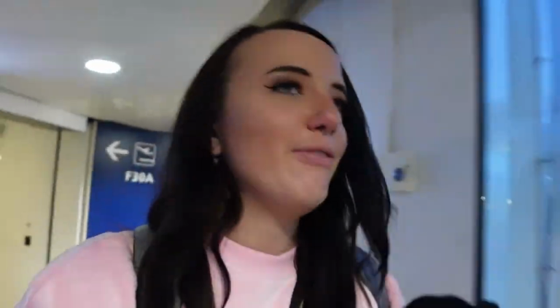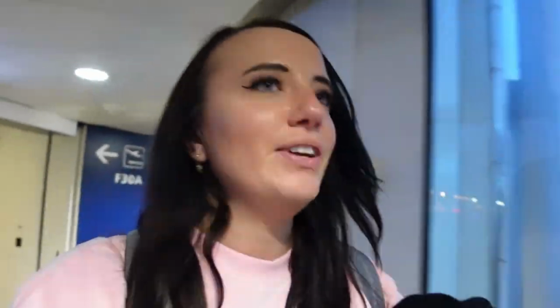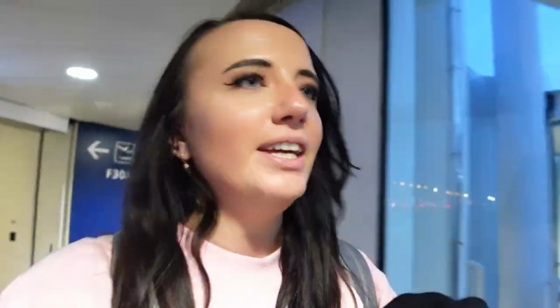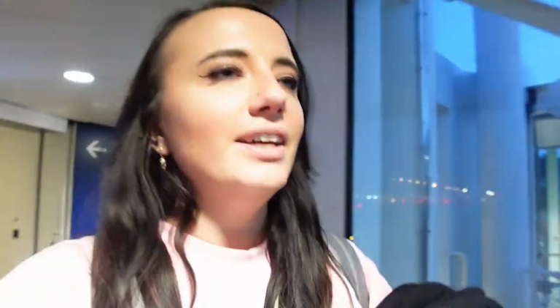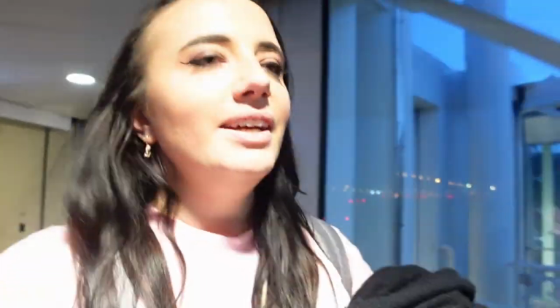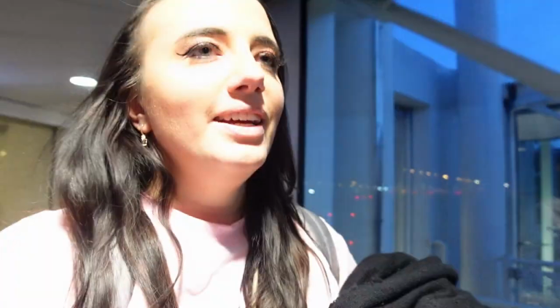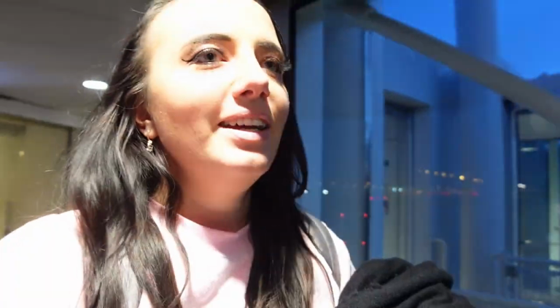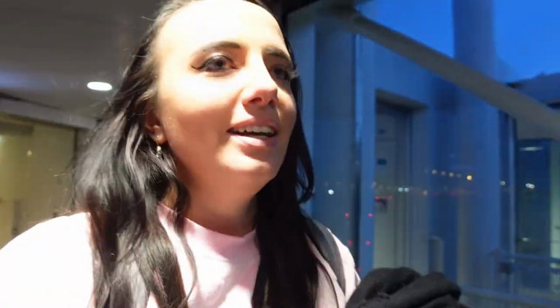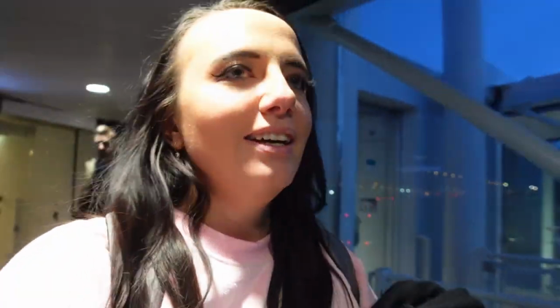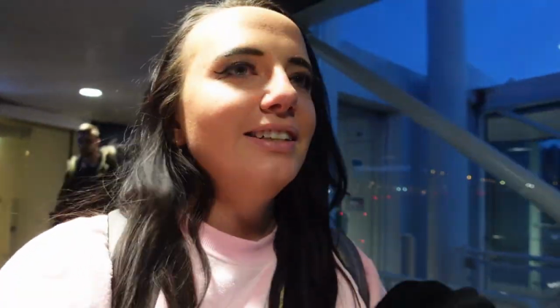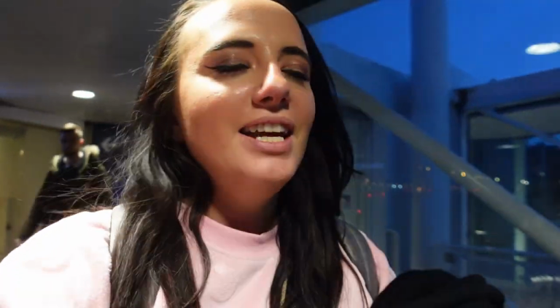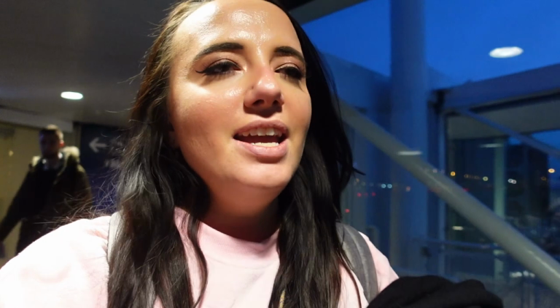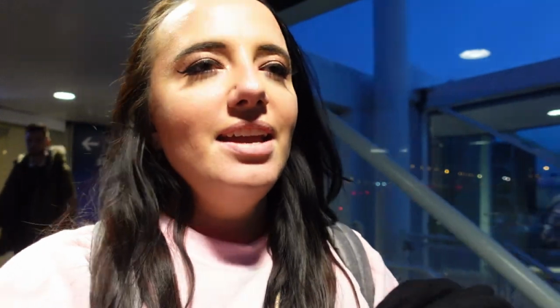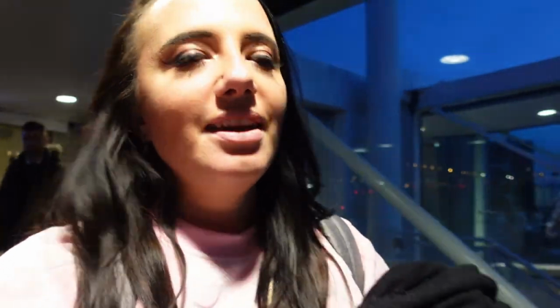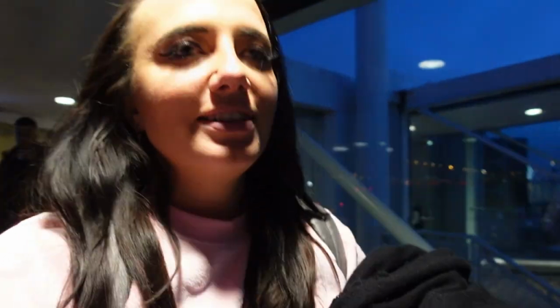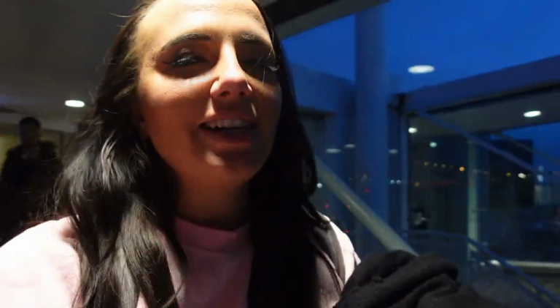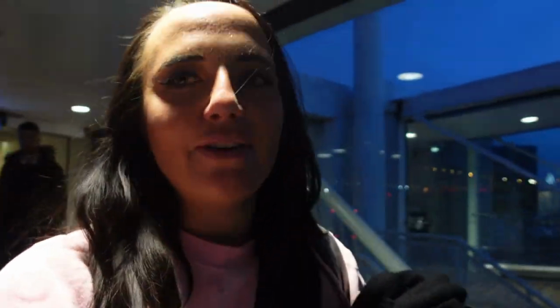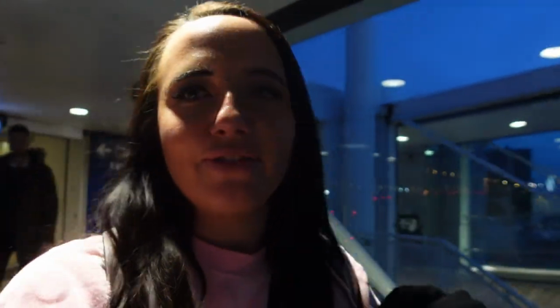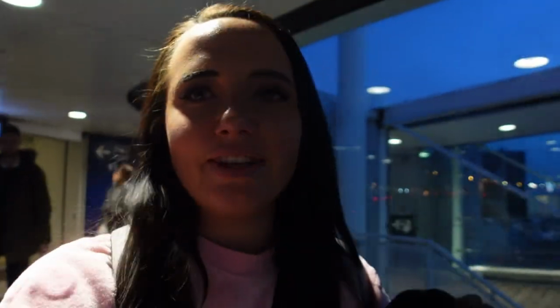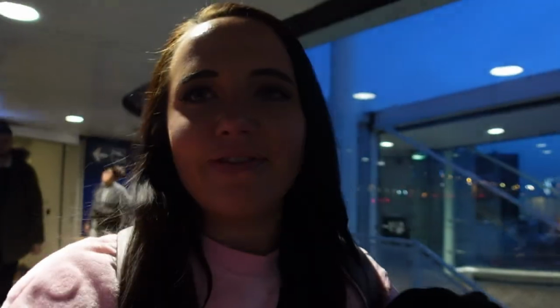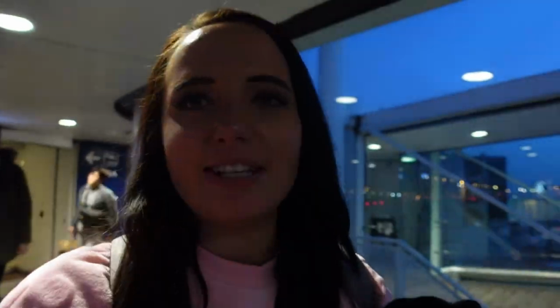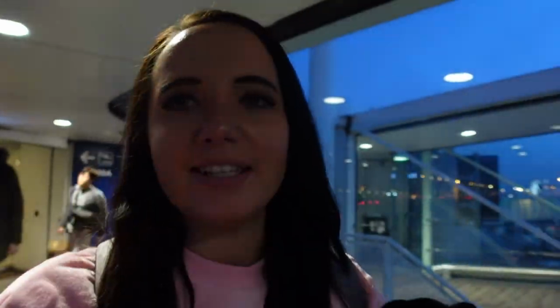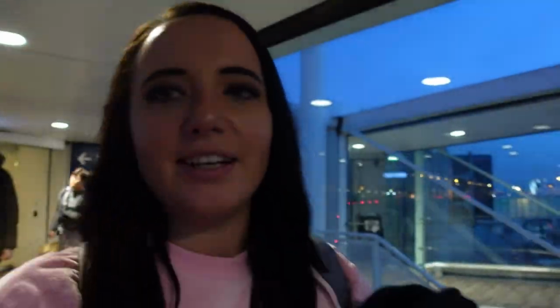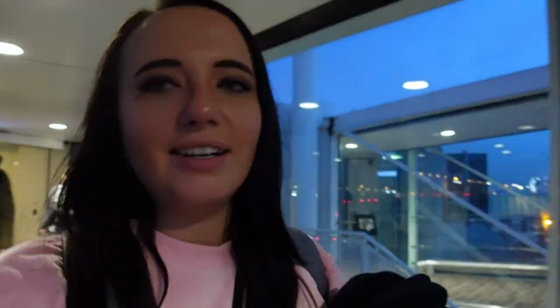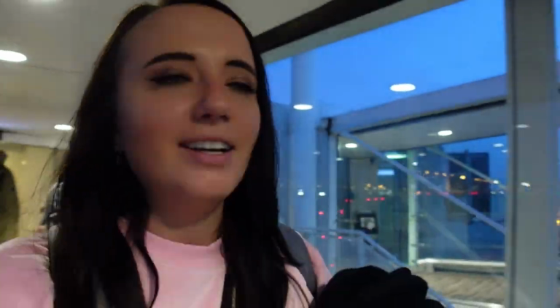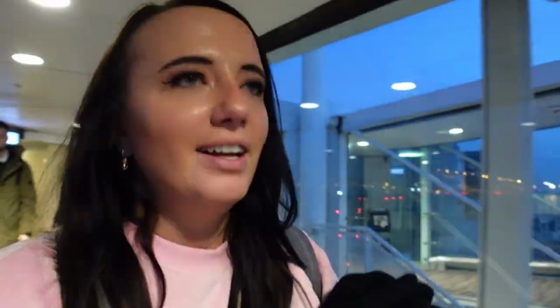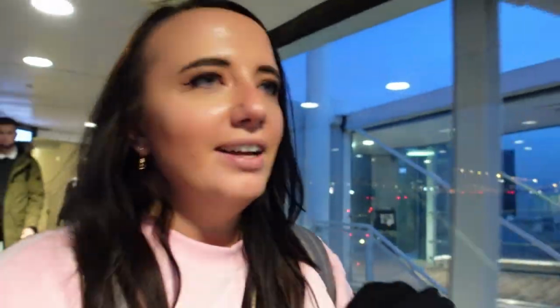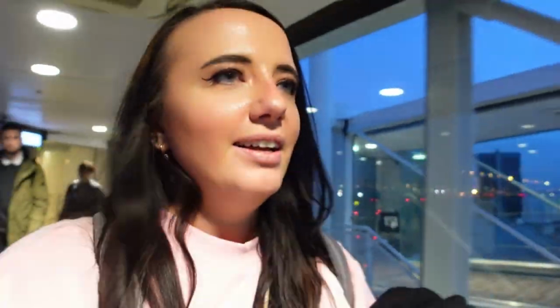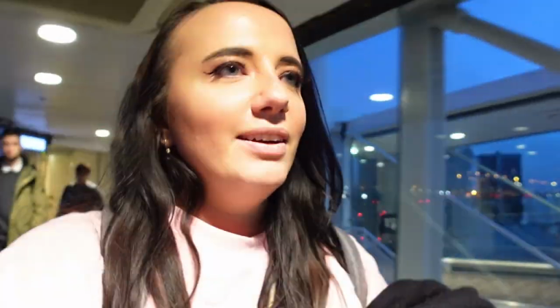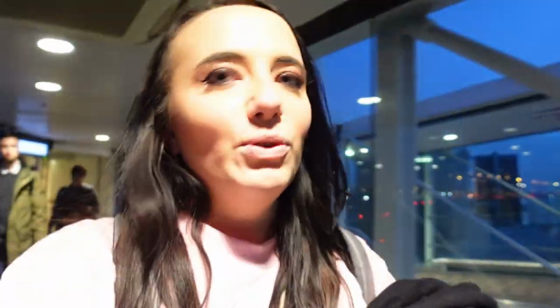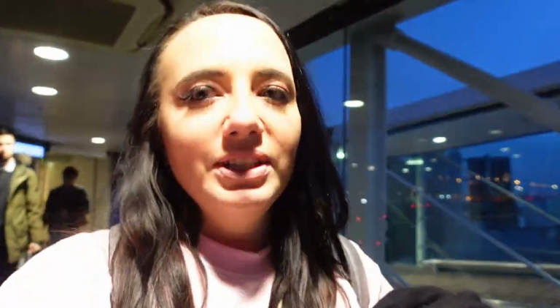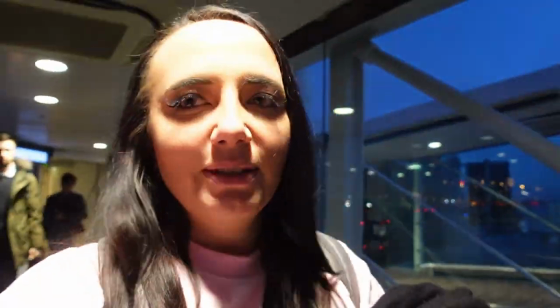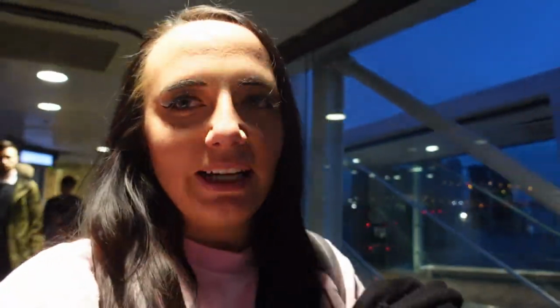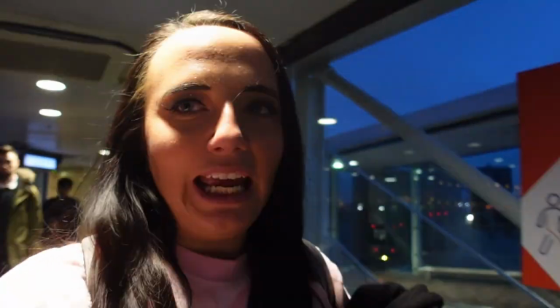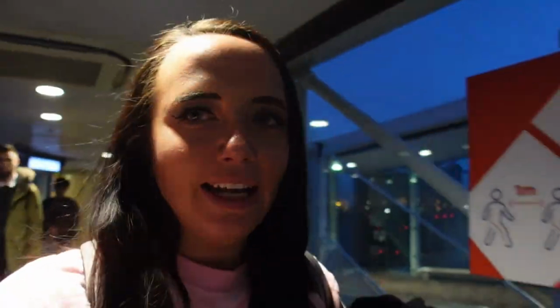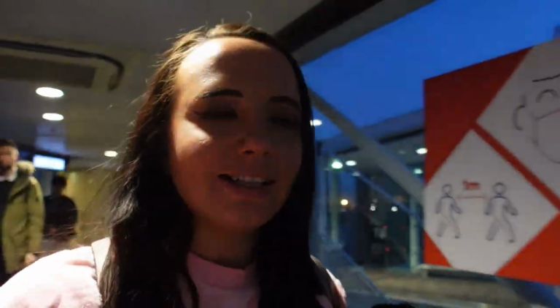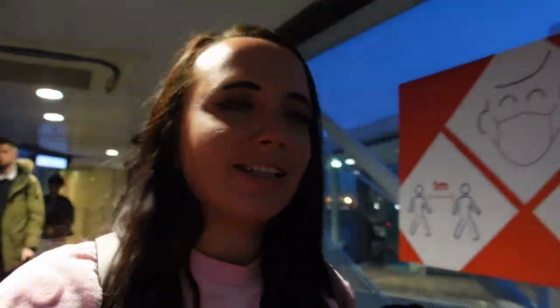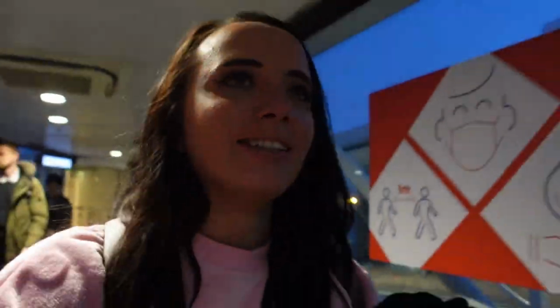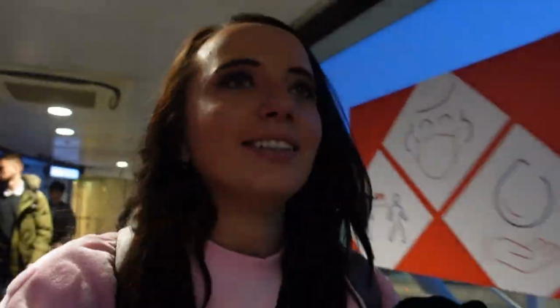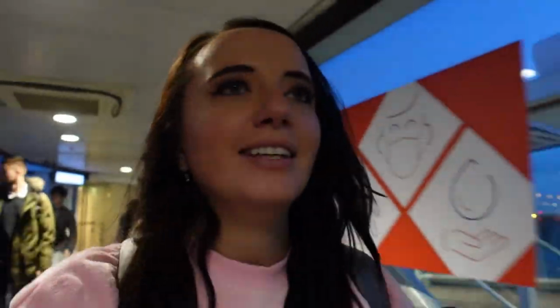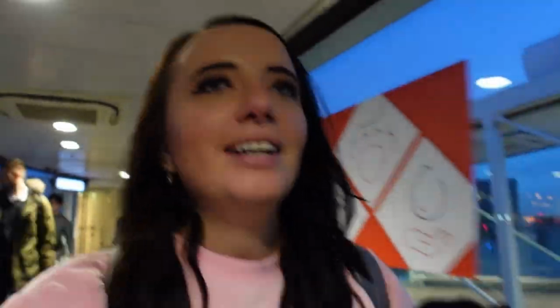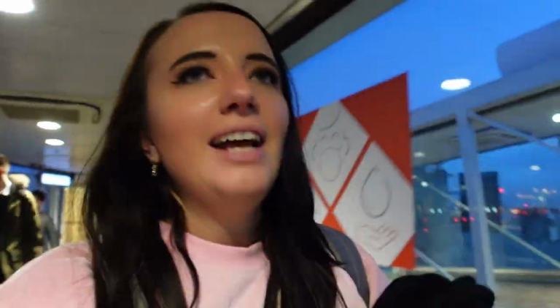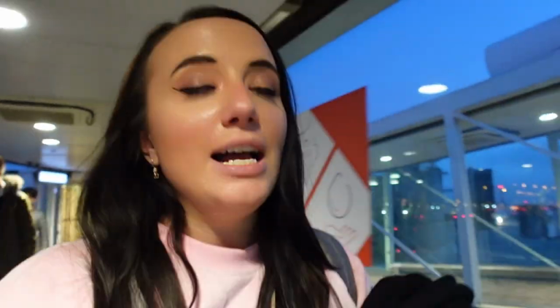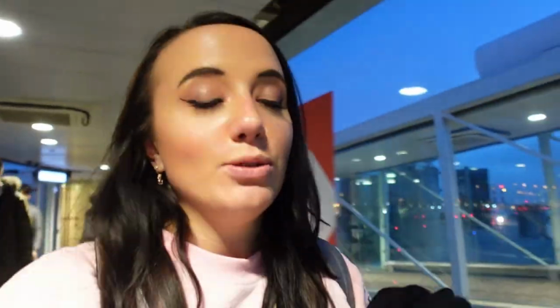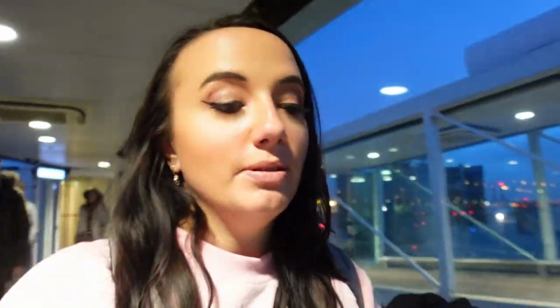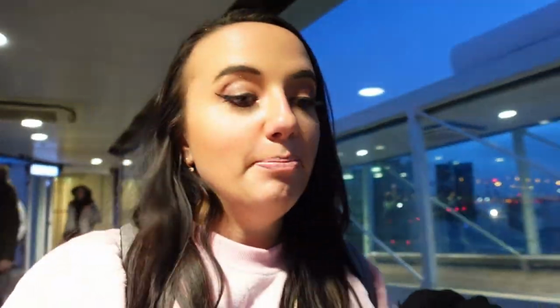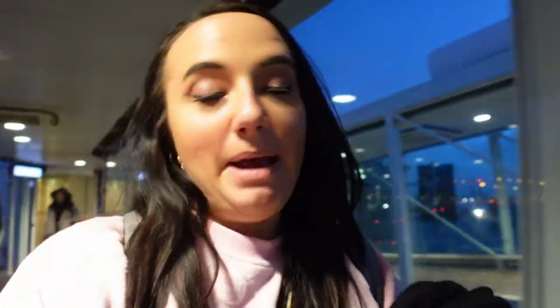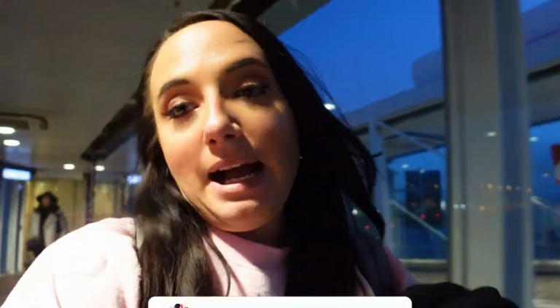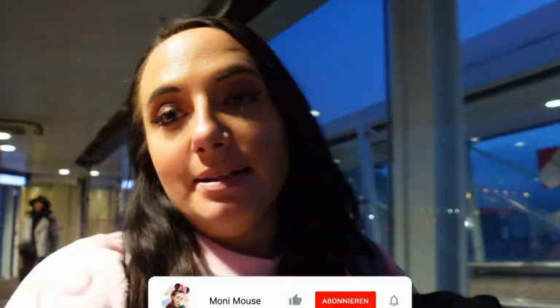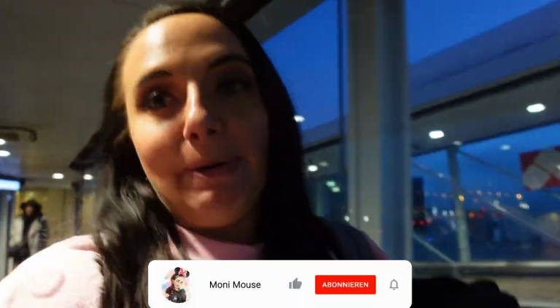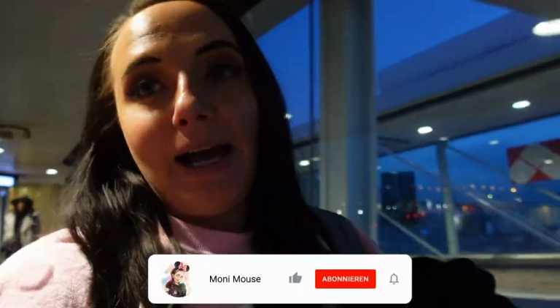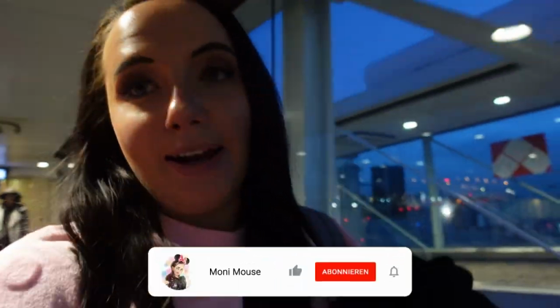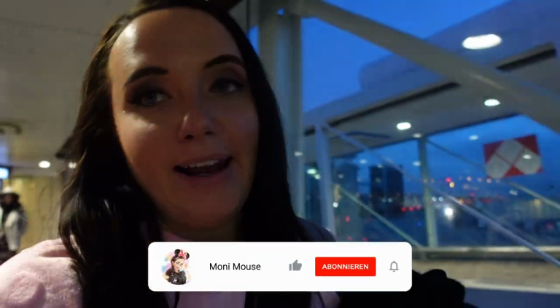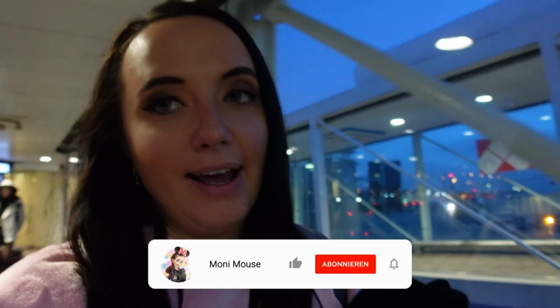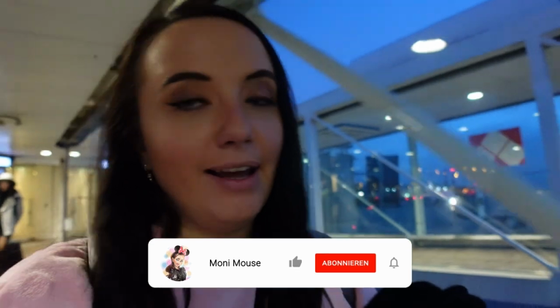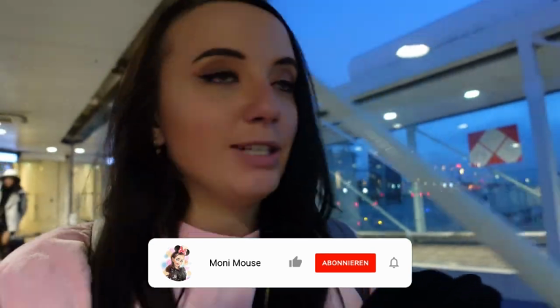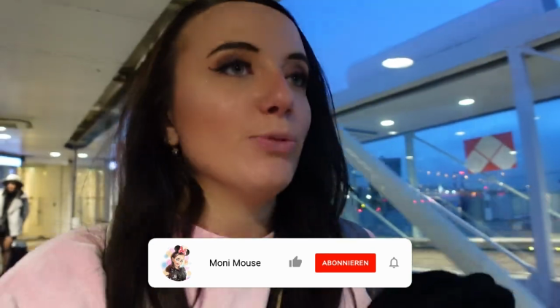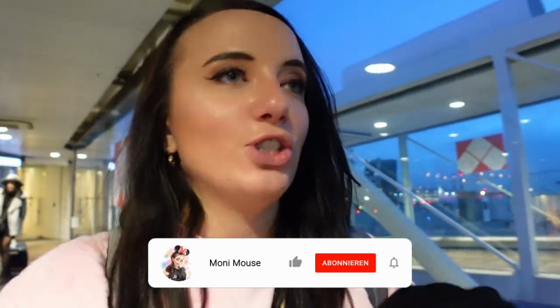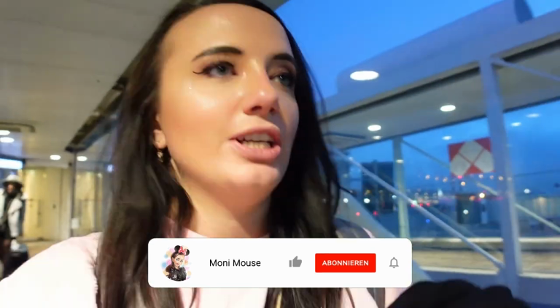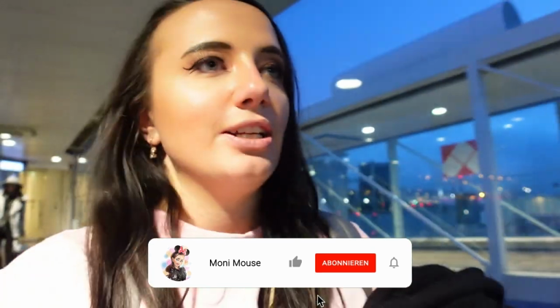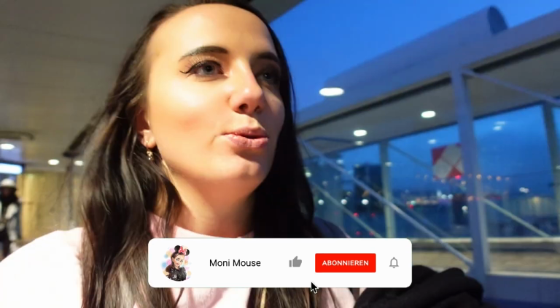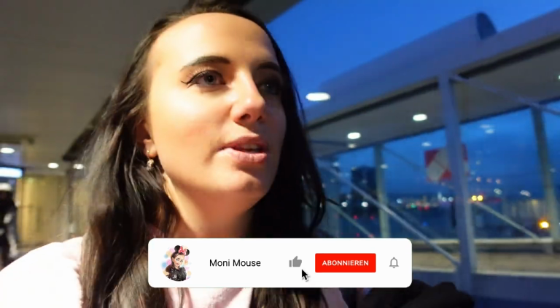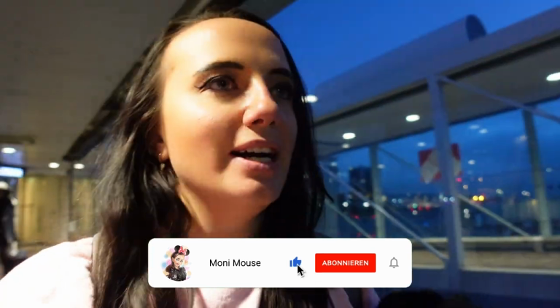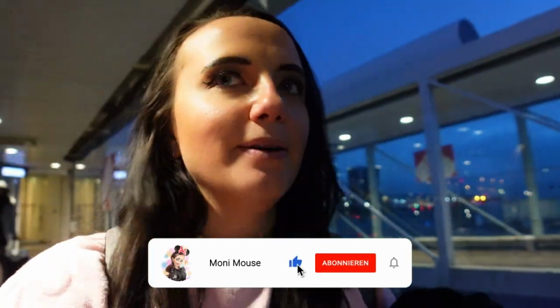Kaffee, Tee, Saft, Wasser und einen Keks — also mehr als bei anderen Airlines, muss ich dazu sagen. (Coffee, tea, juice, water and a cookie — more than with other airlines, I have to say.)